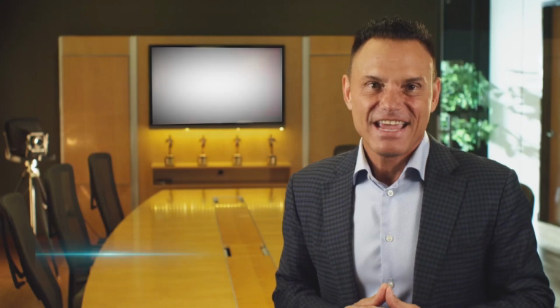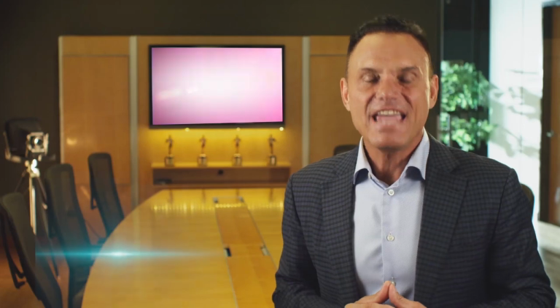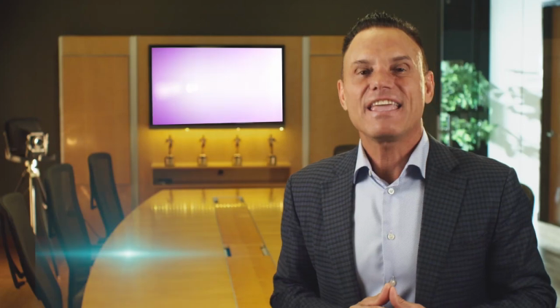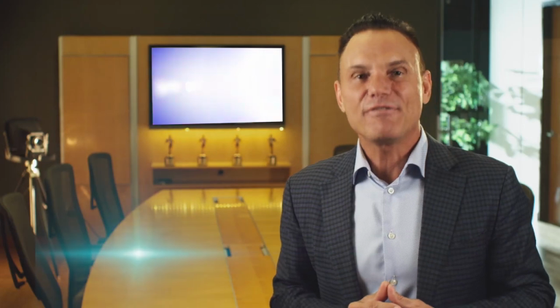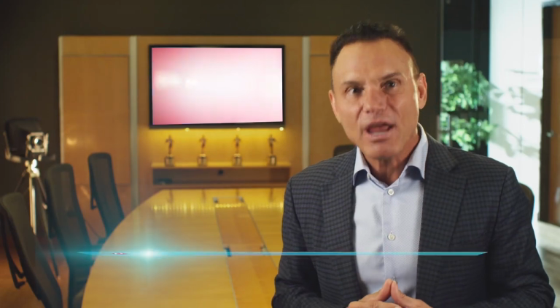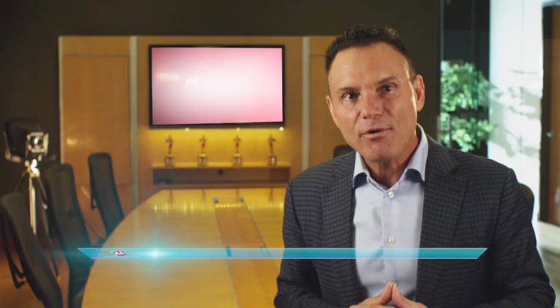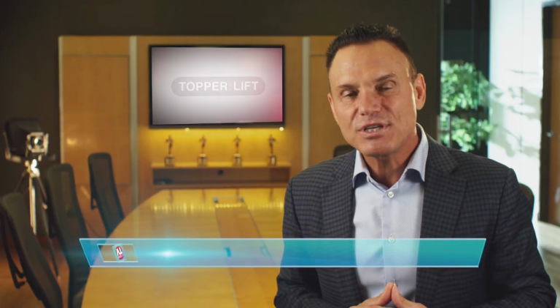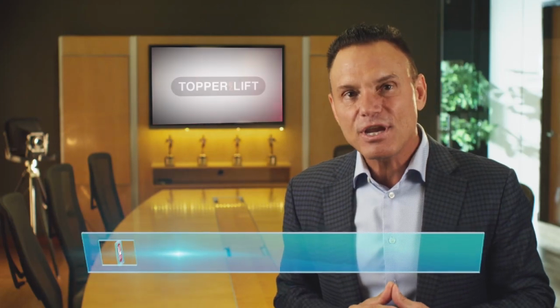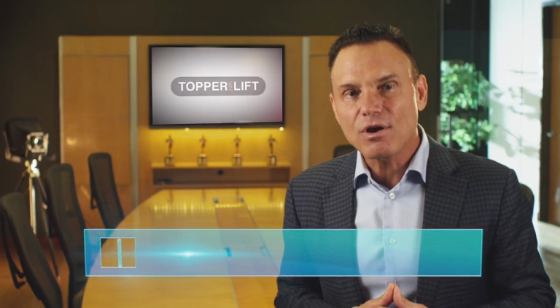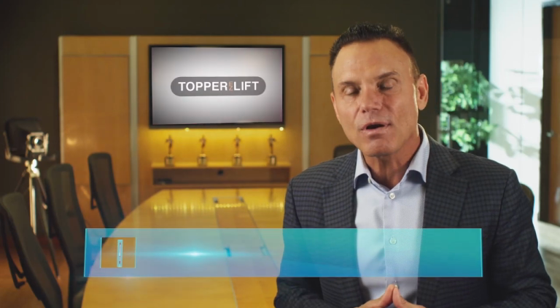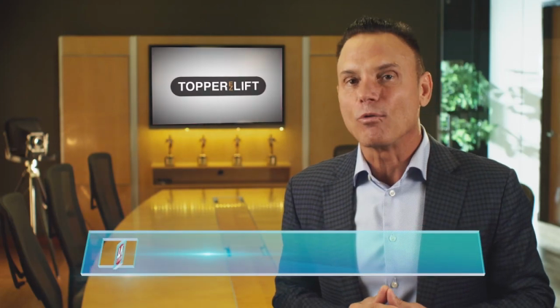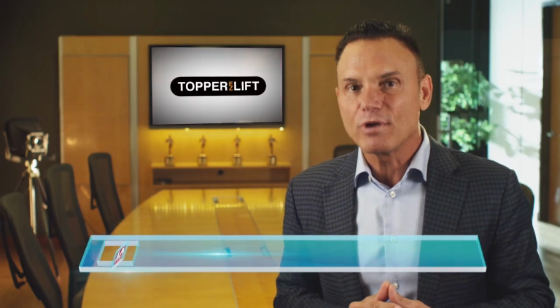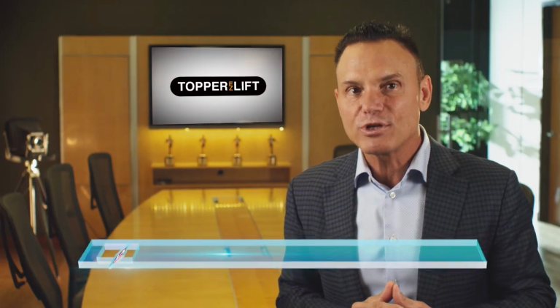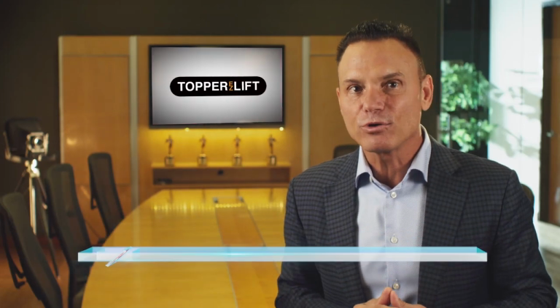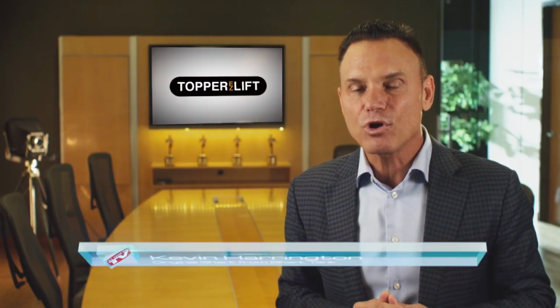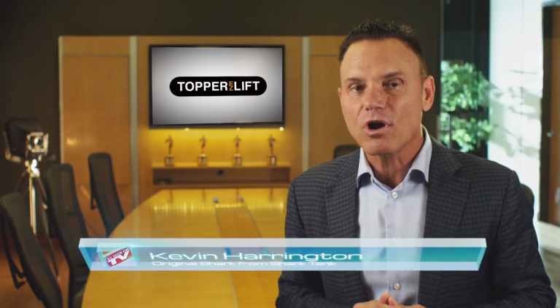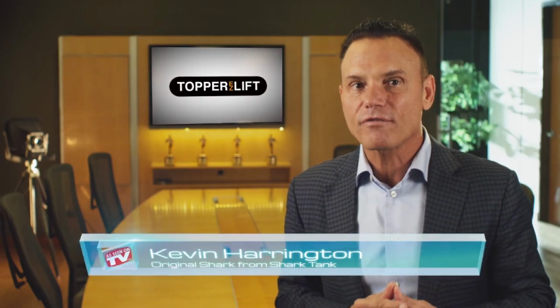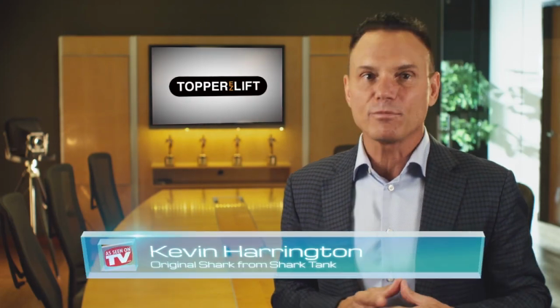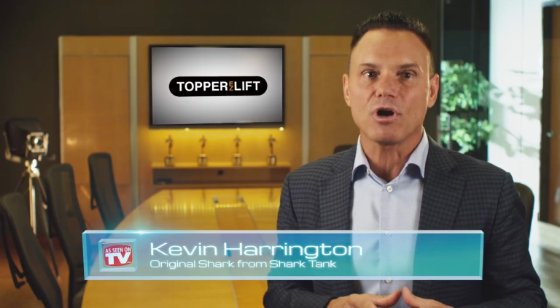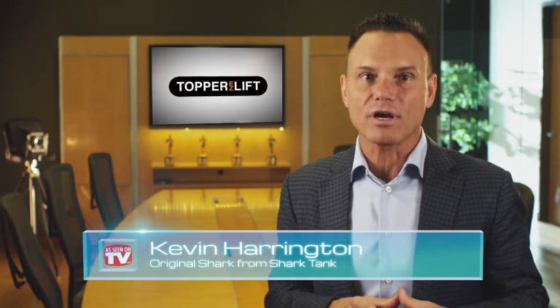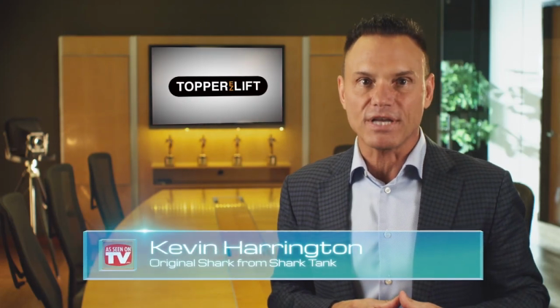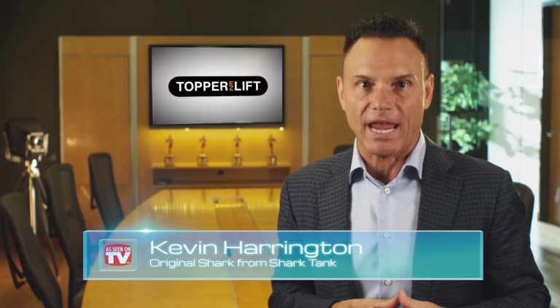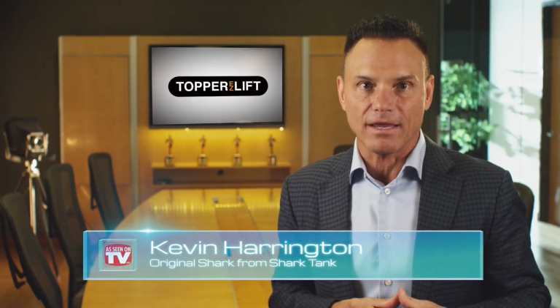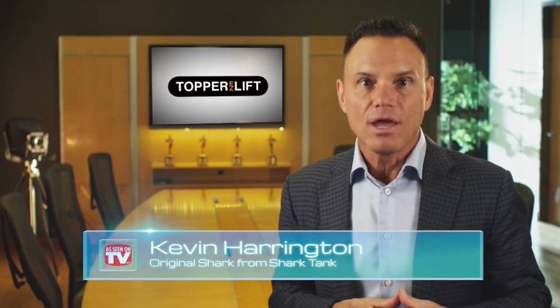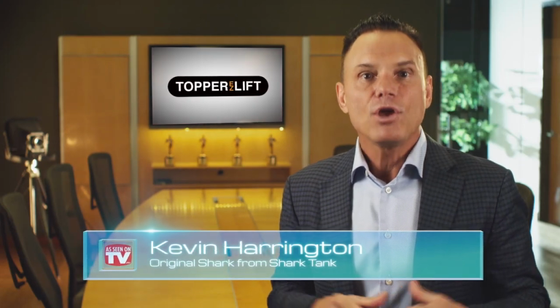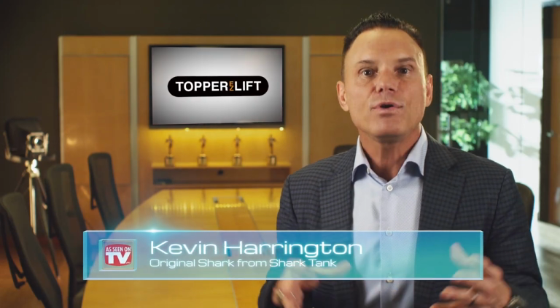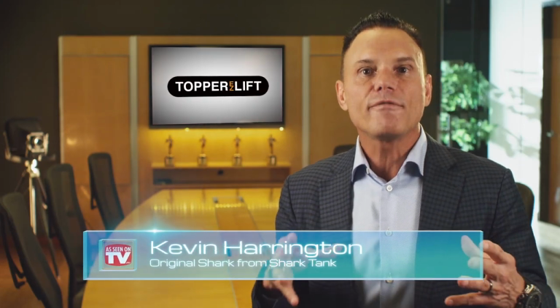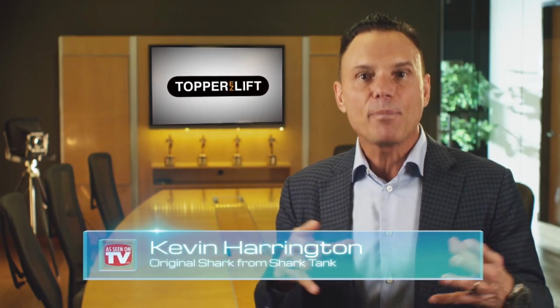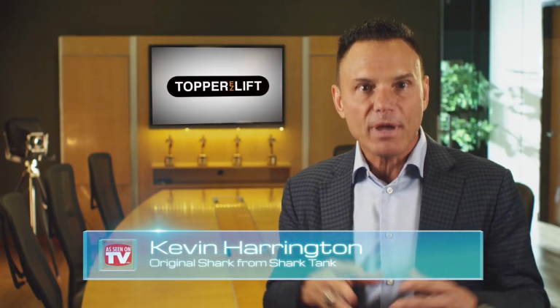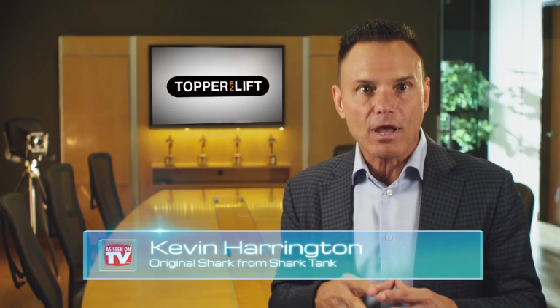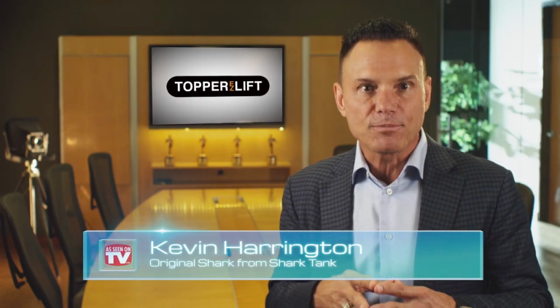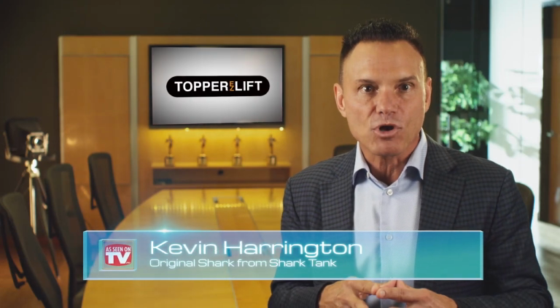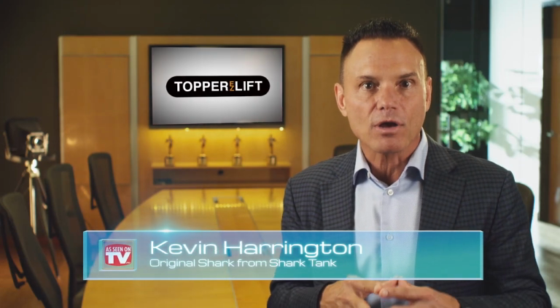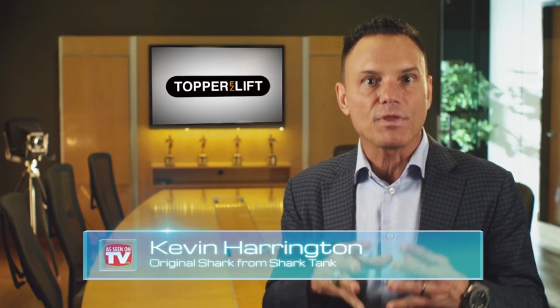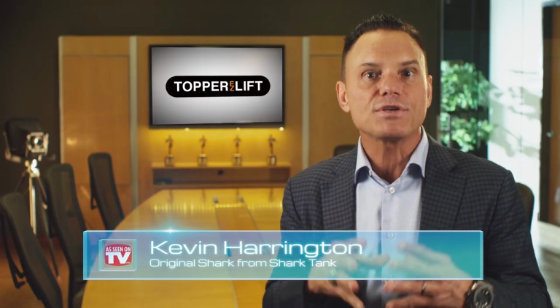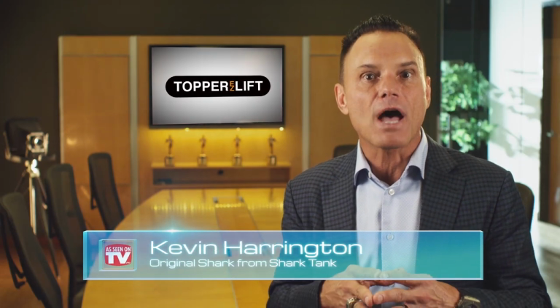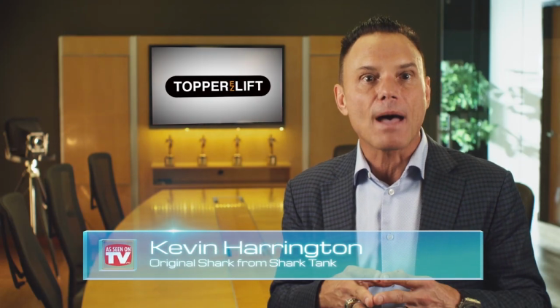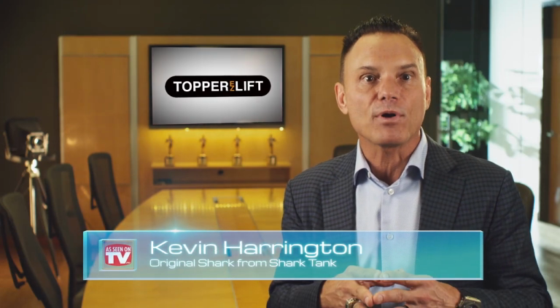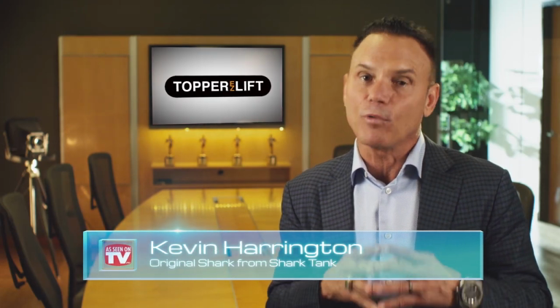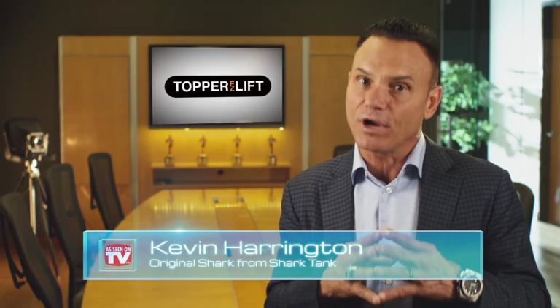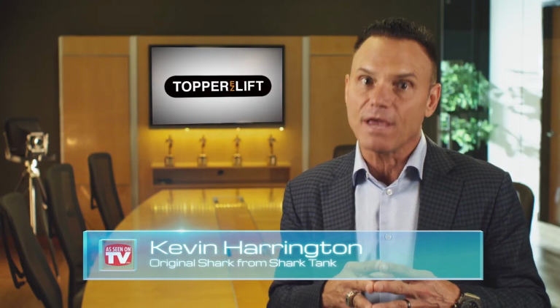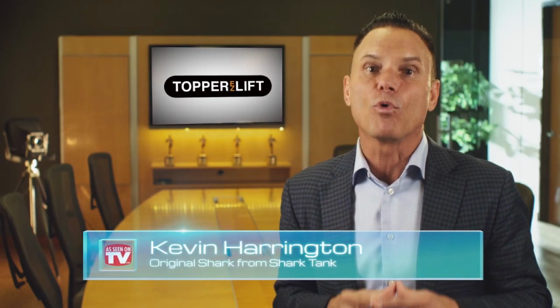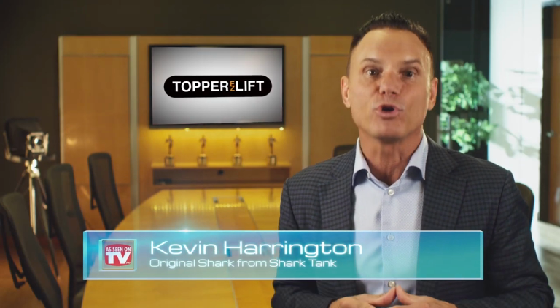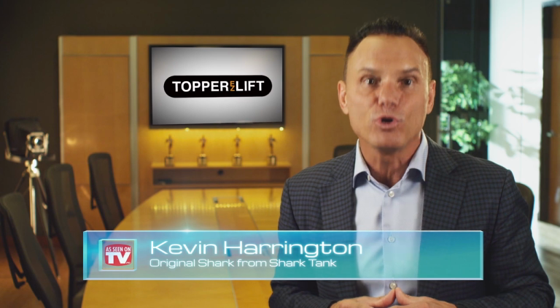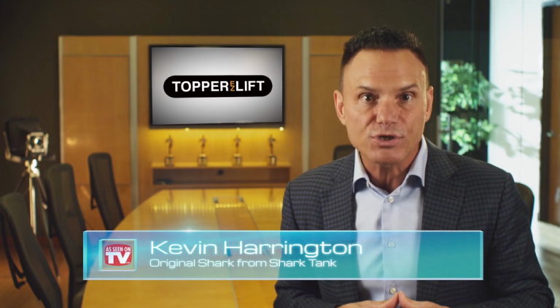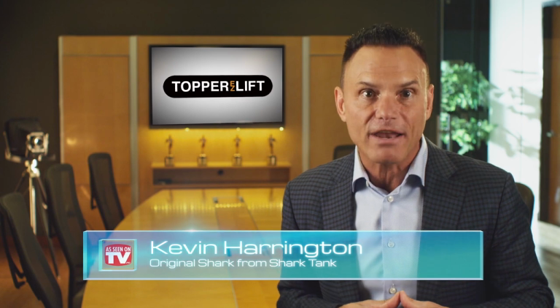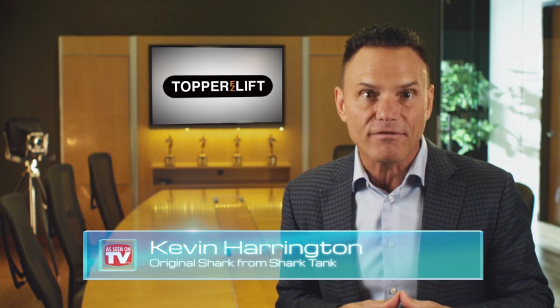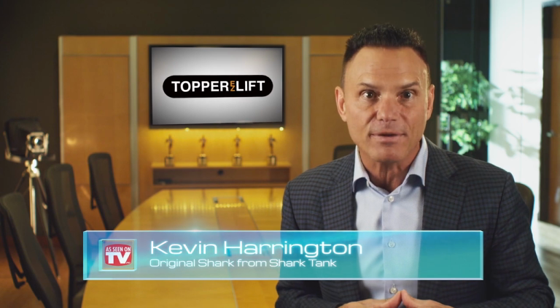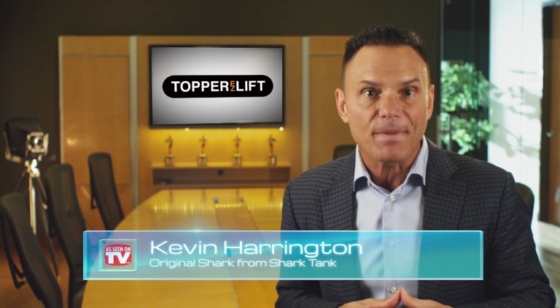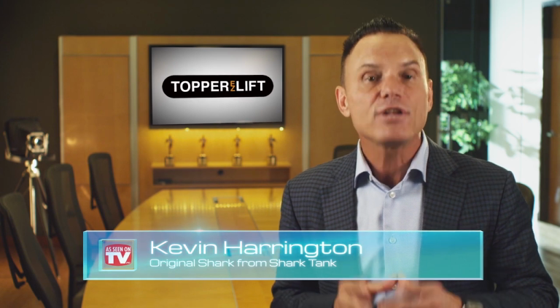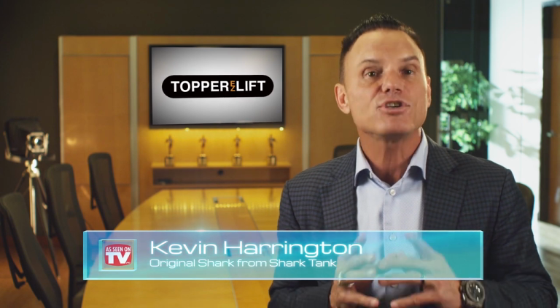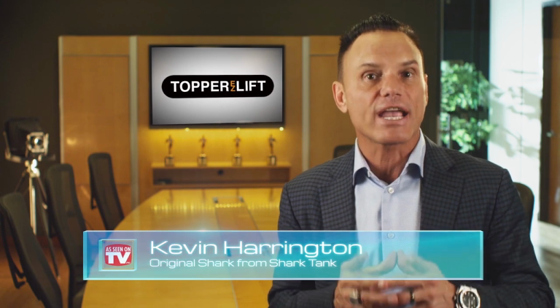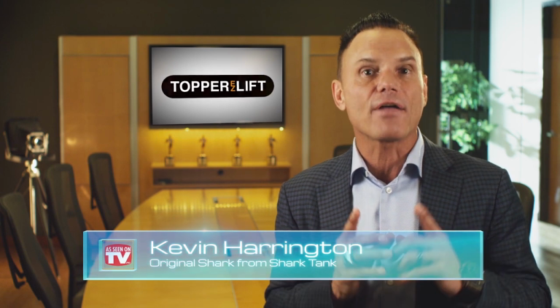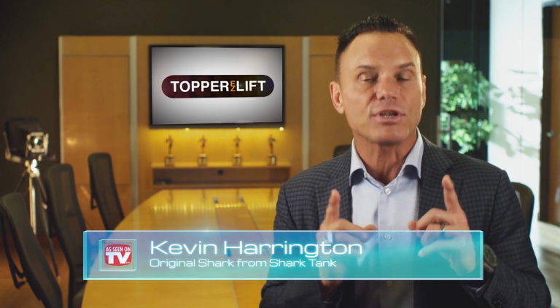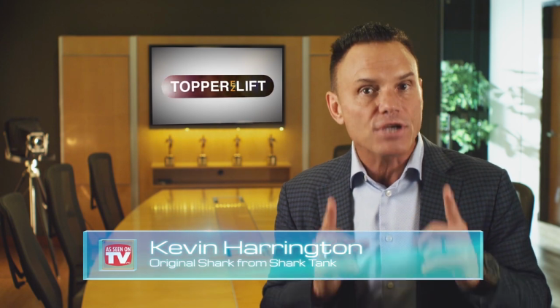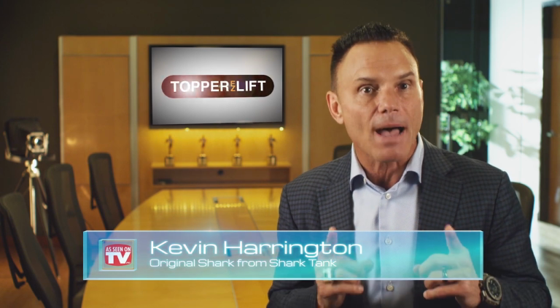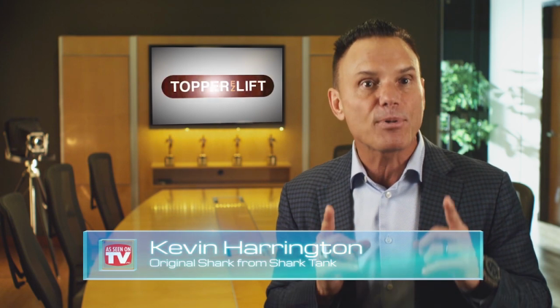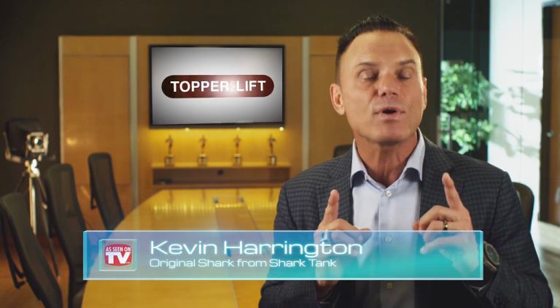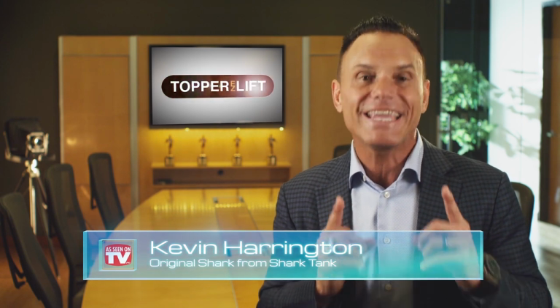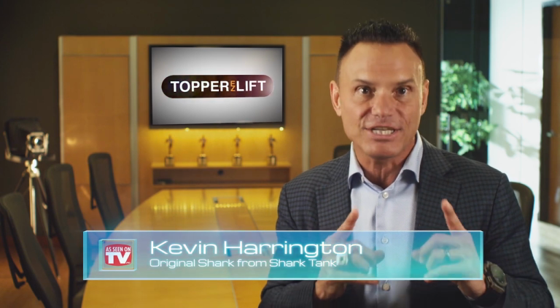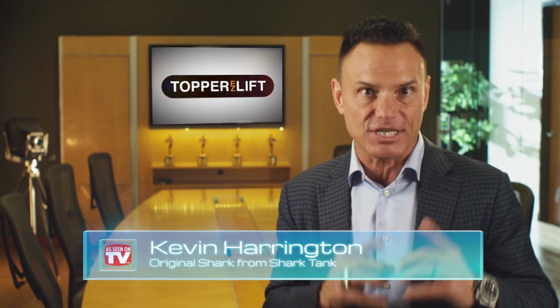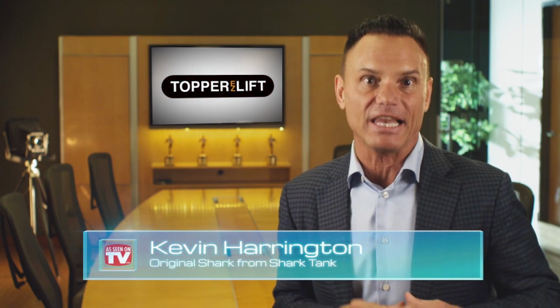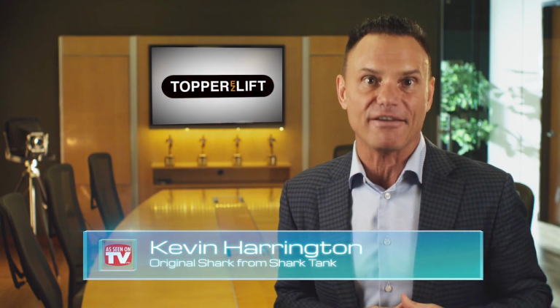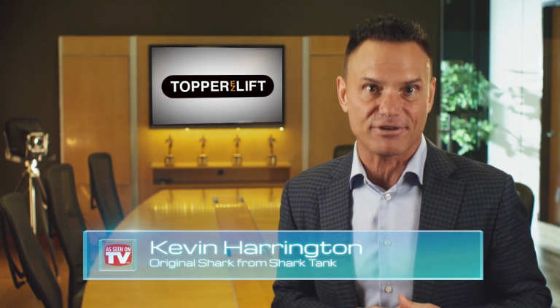Hey, Kevin Harrington here, Original Shark from Shark Tank. Do you have a pickup truck with a topper and want to get more use out of it? Check out the Topper Easy Lift.